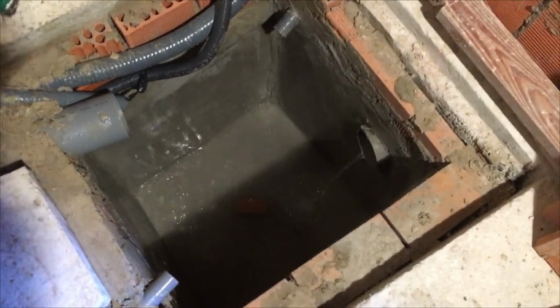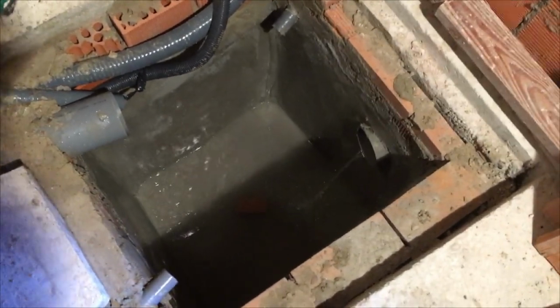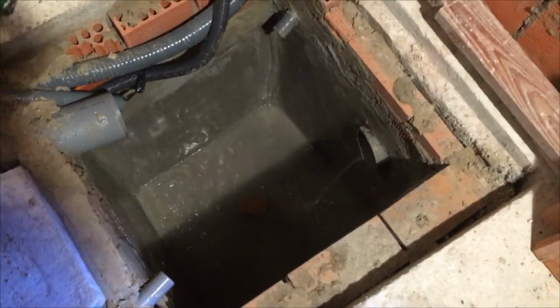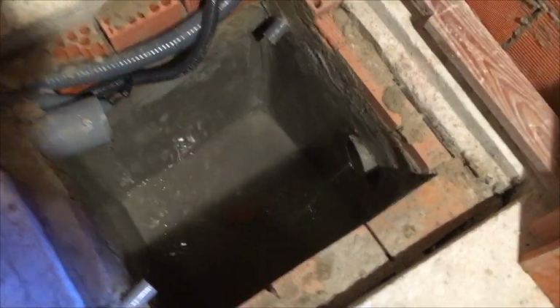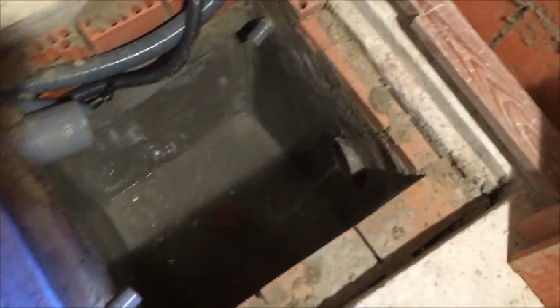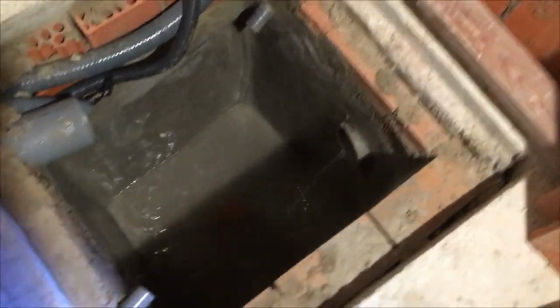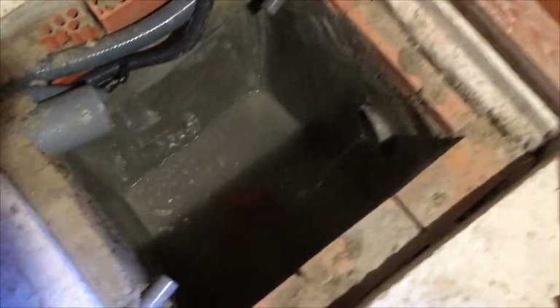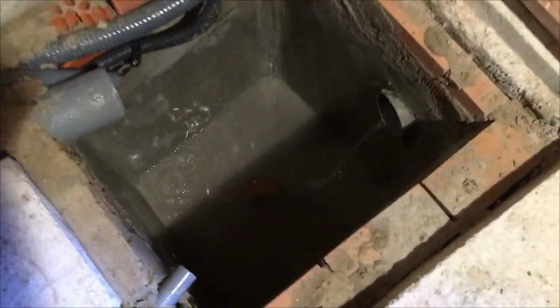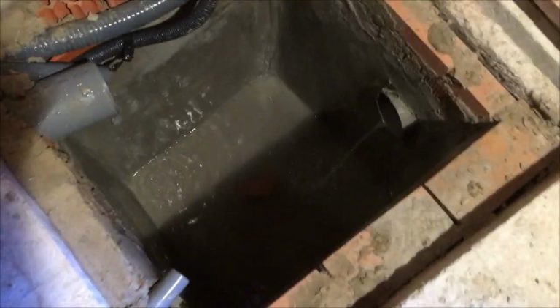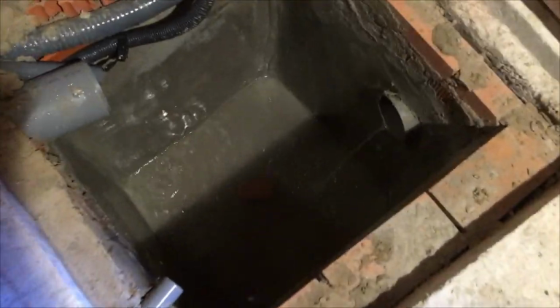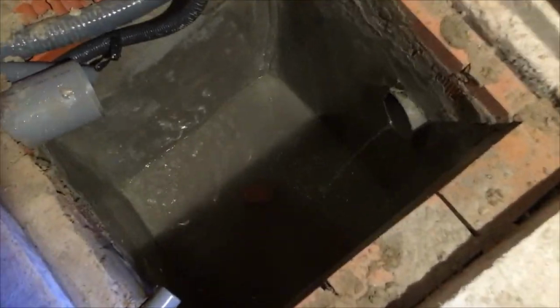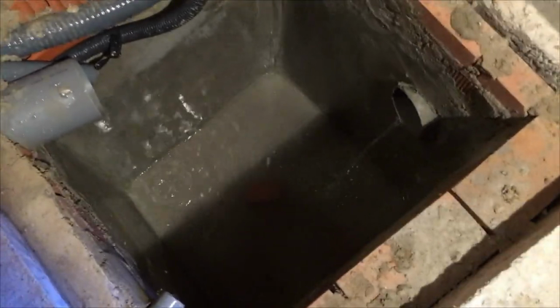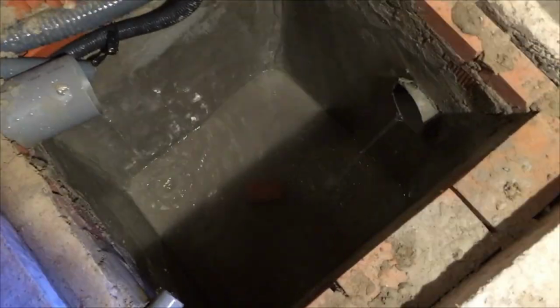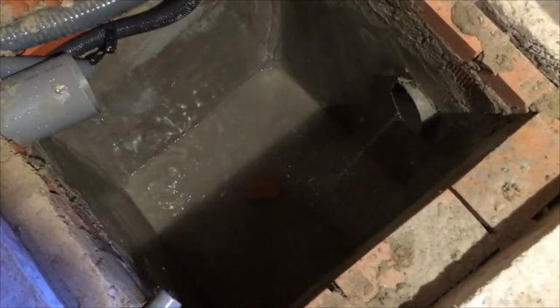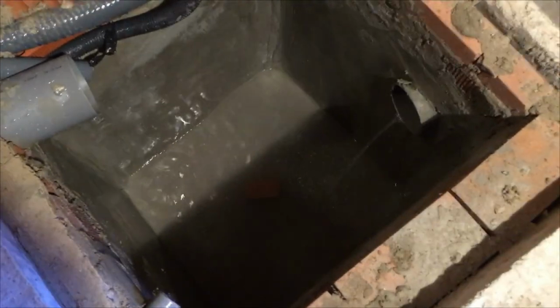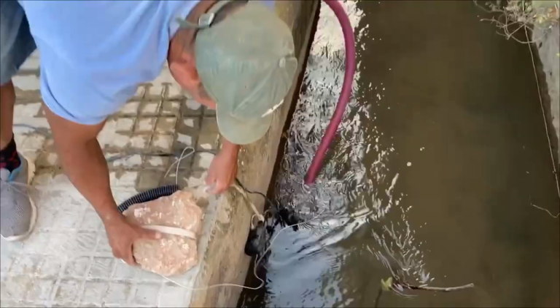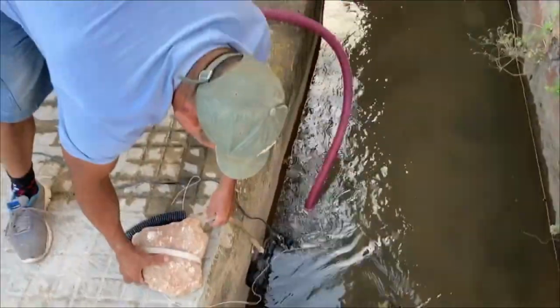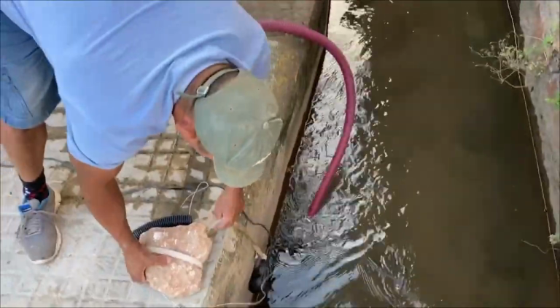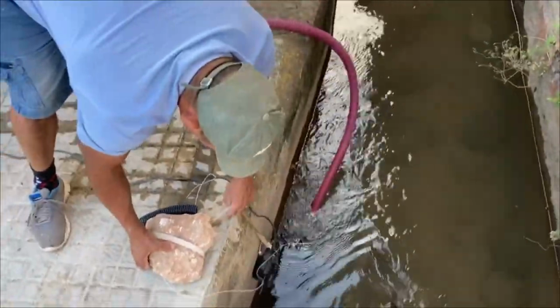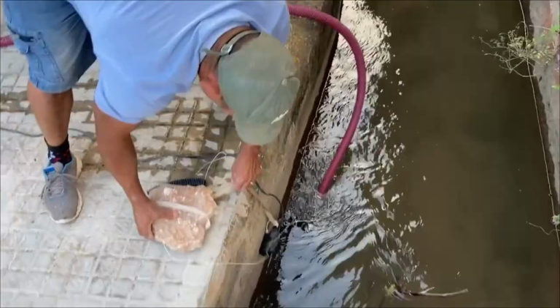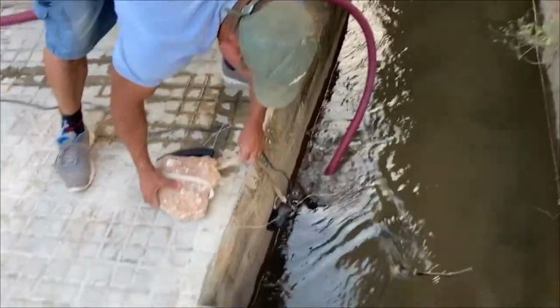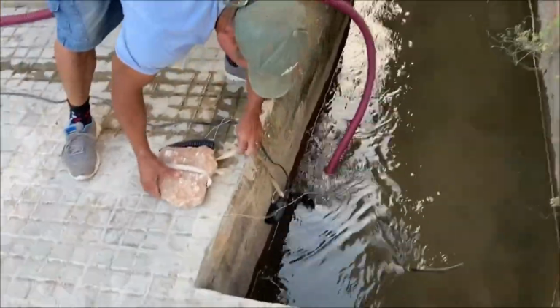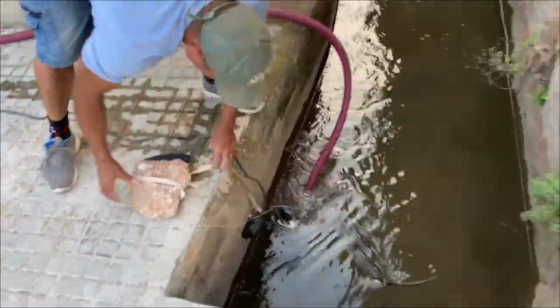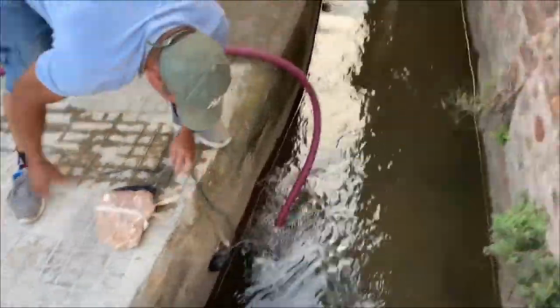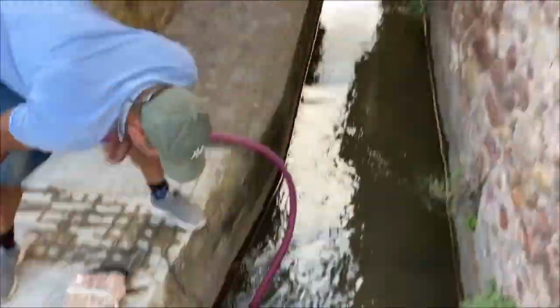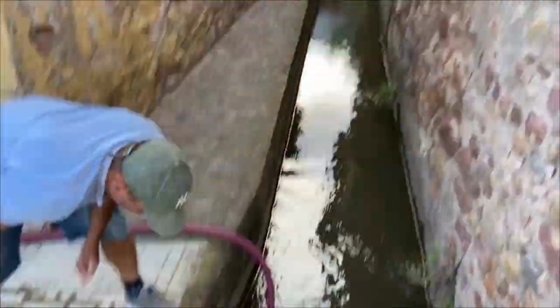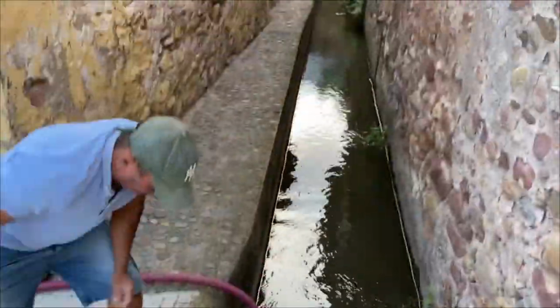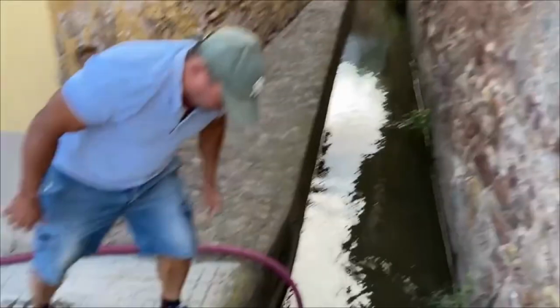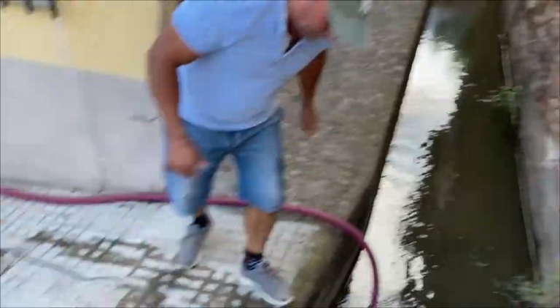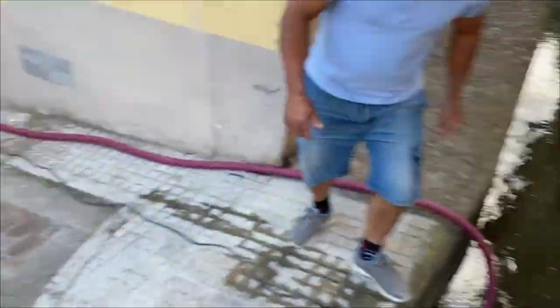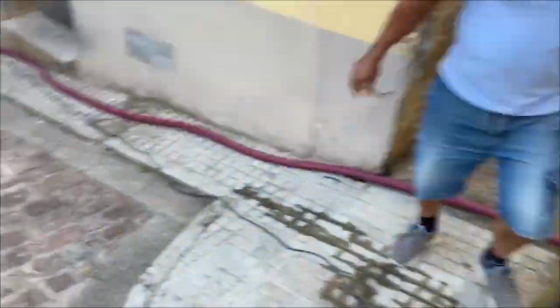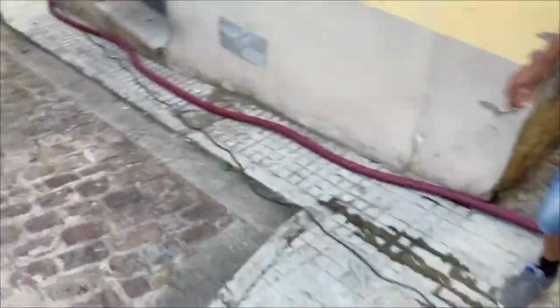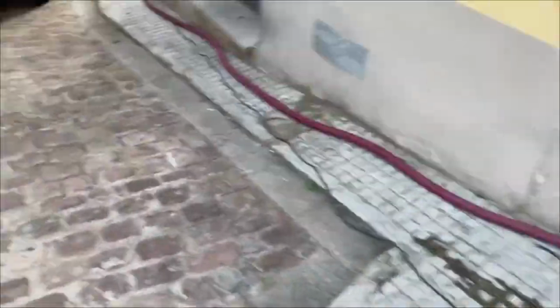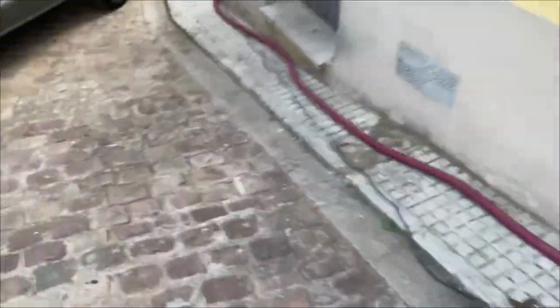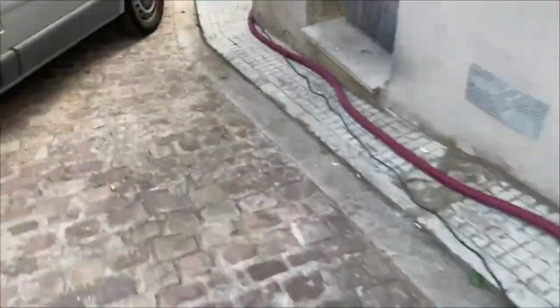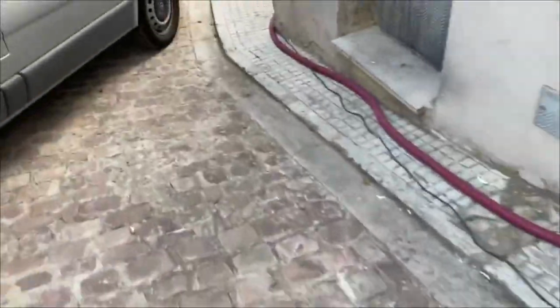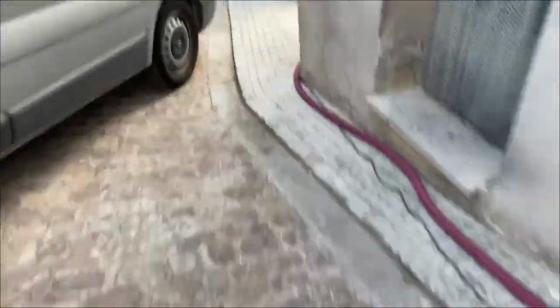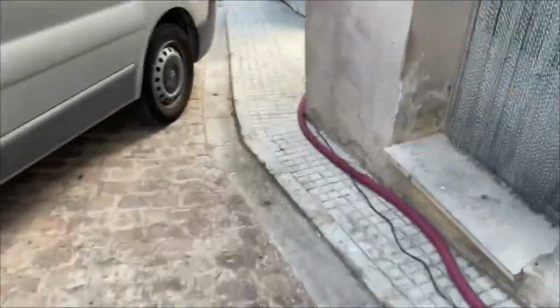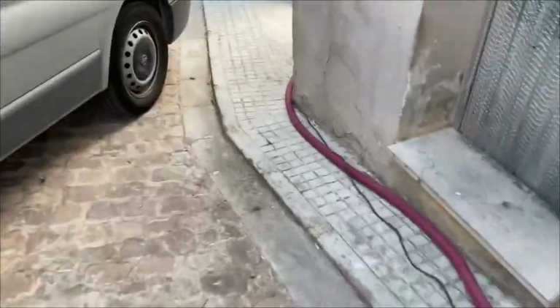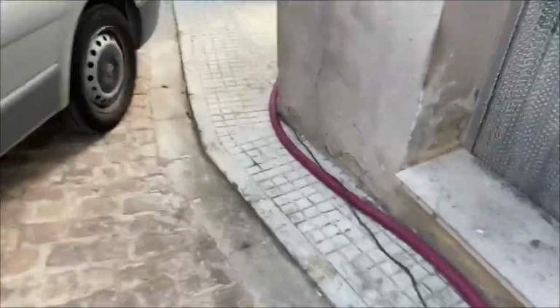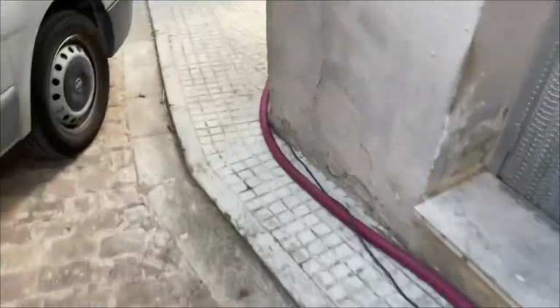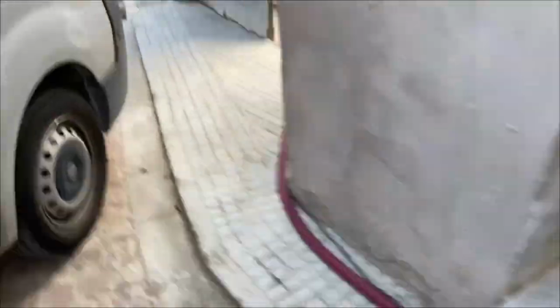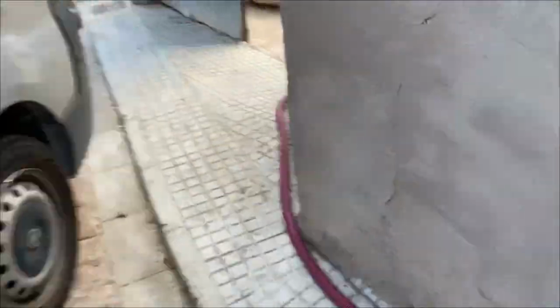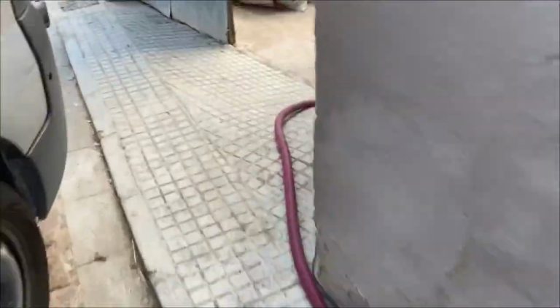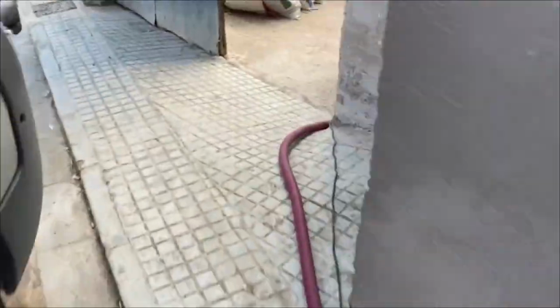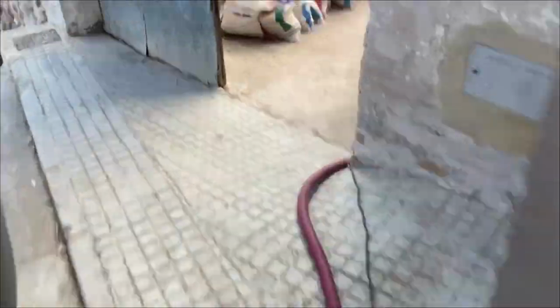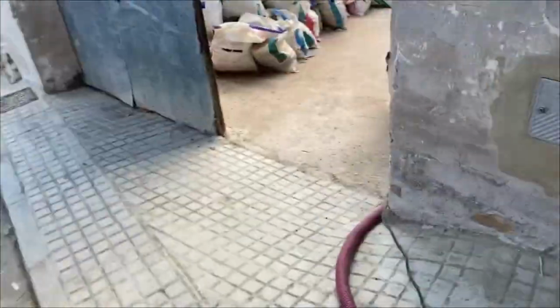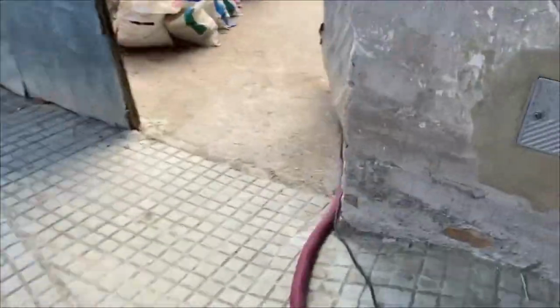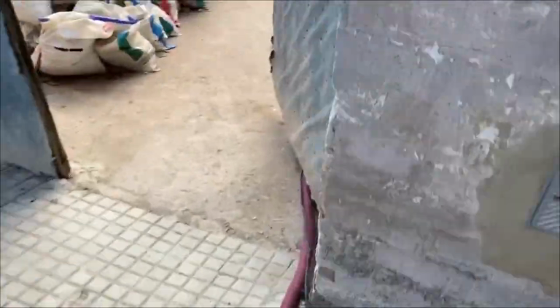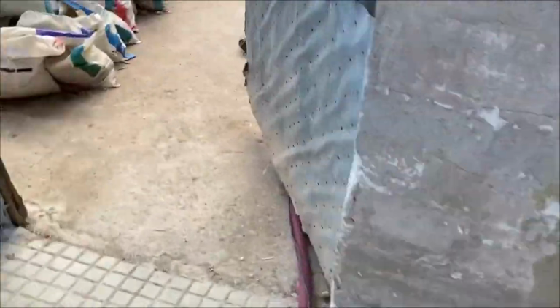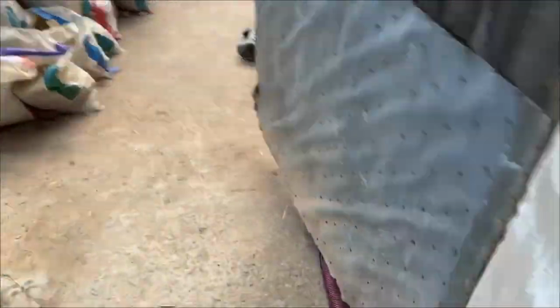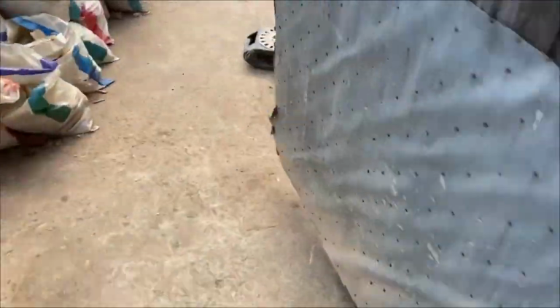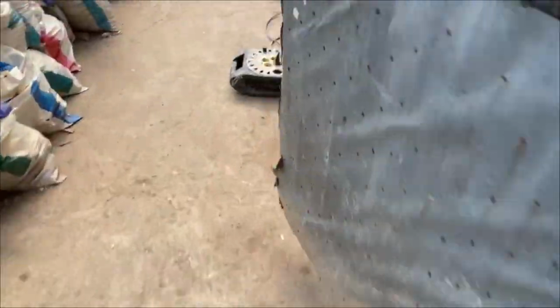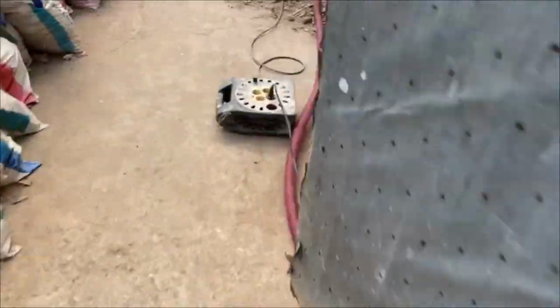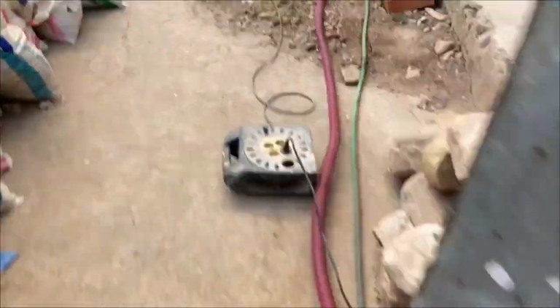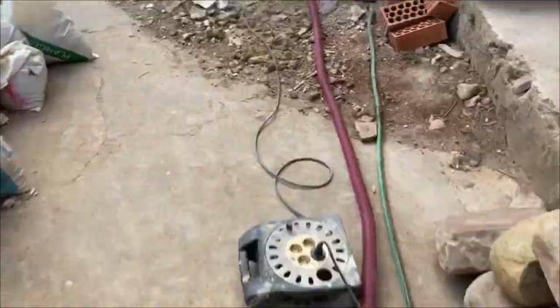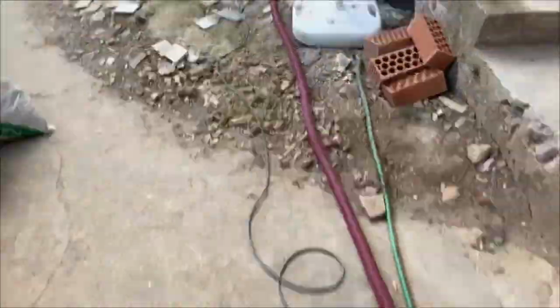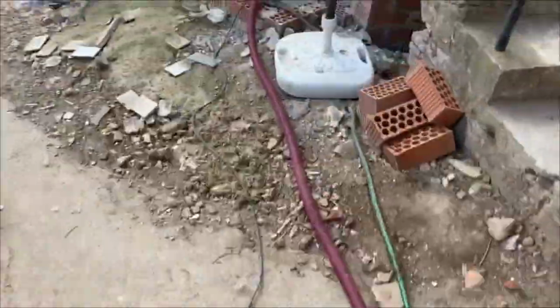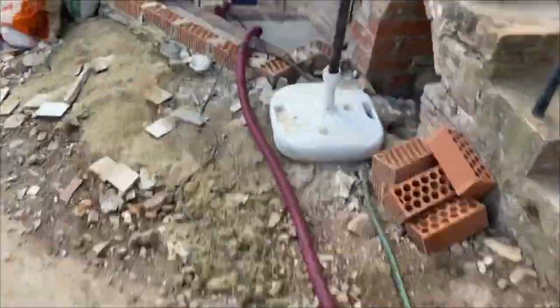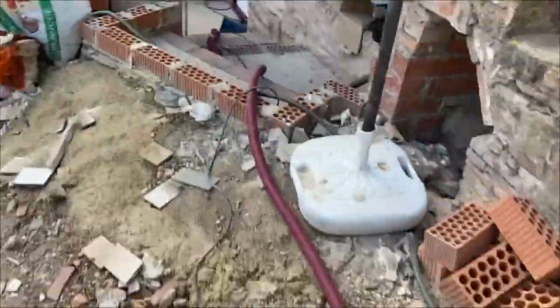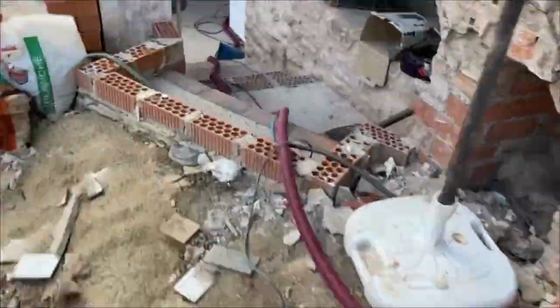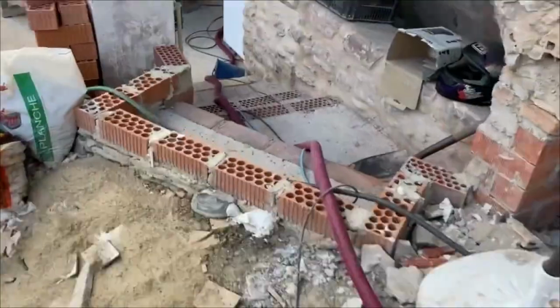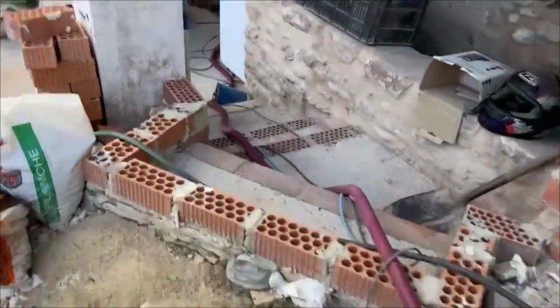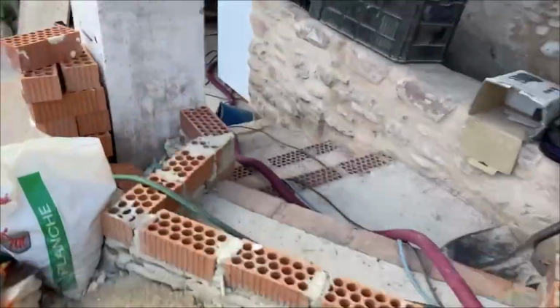The pit was then filled and tested for leaks, and when the pump was fitted the system was given a full test — obviously without solids.